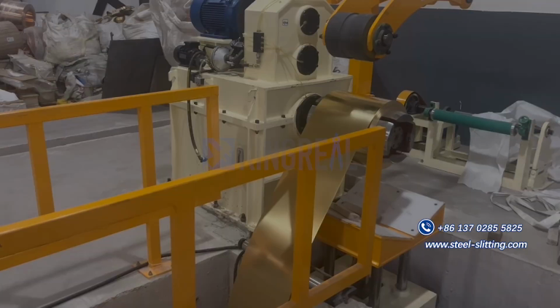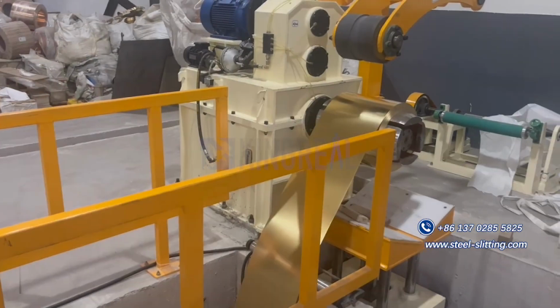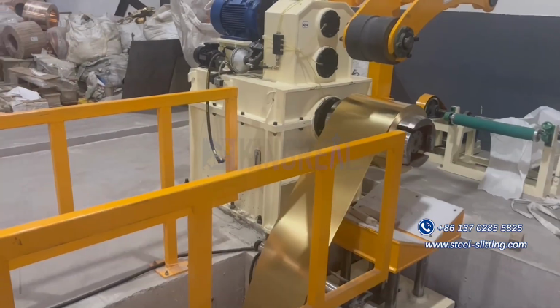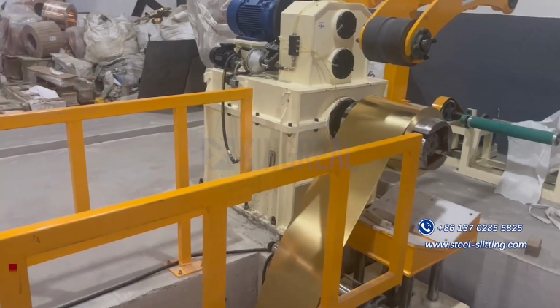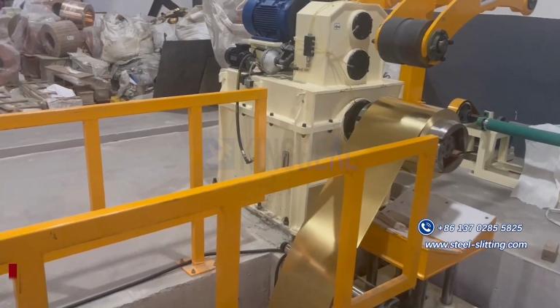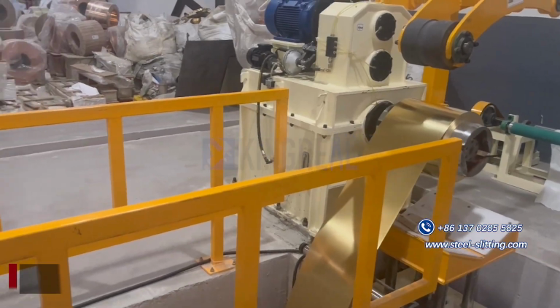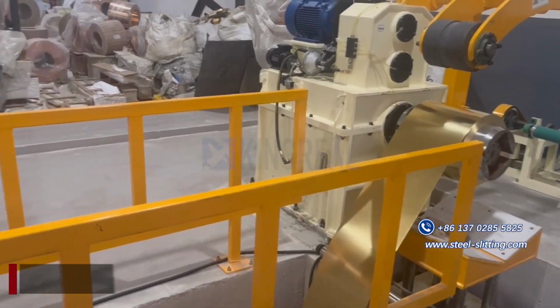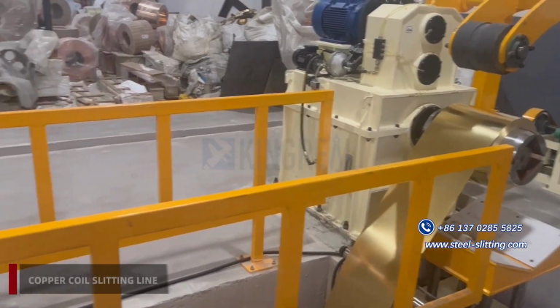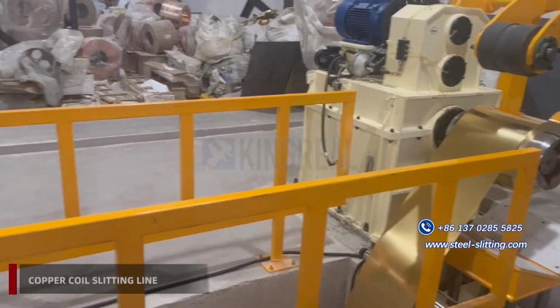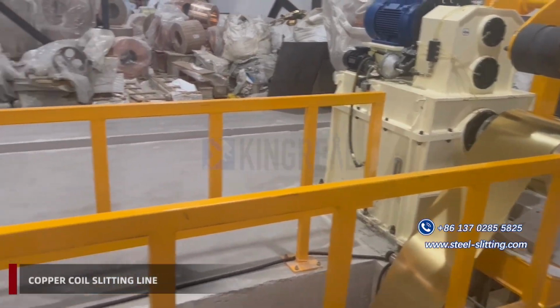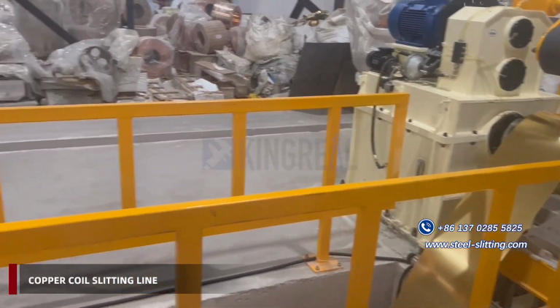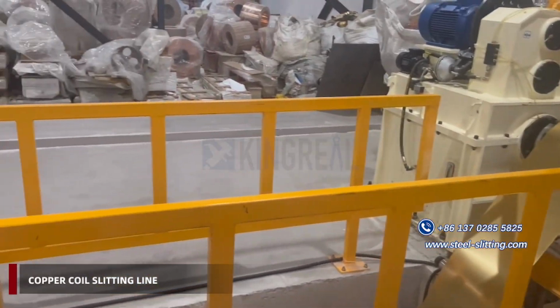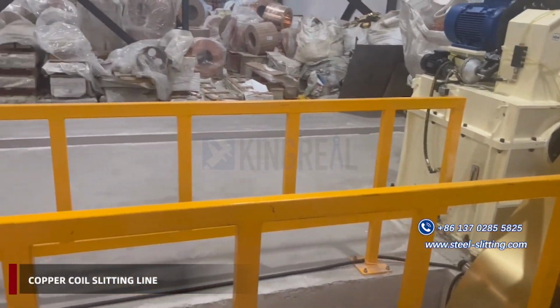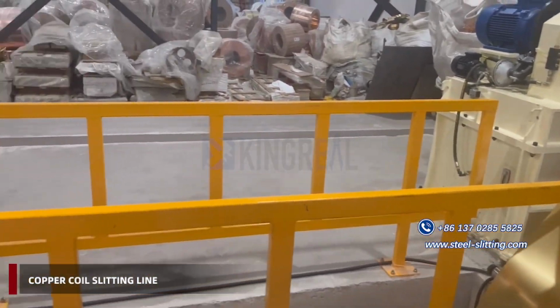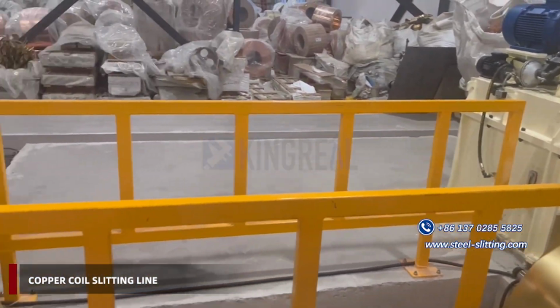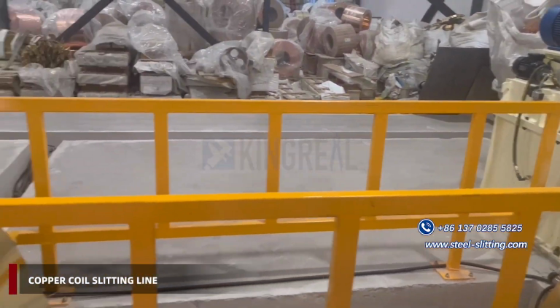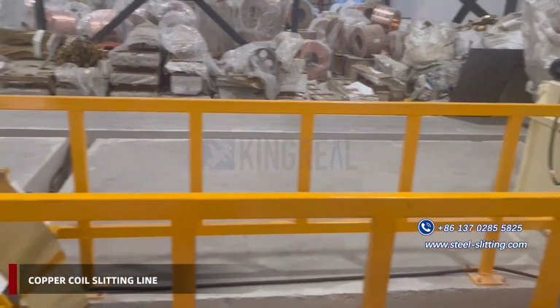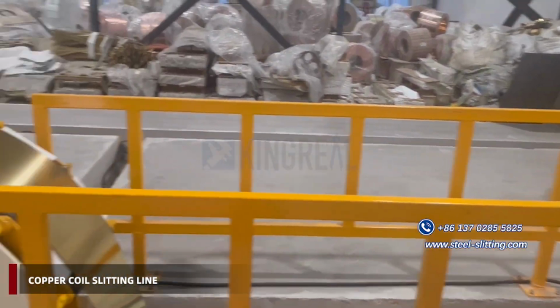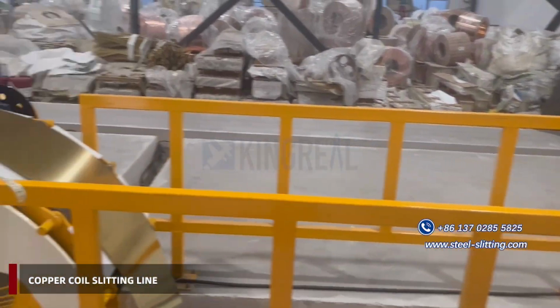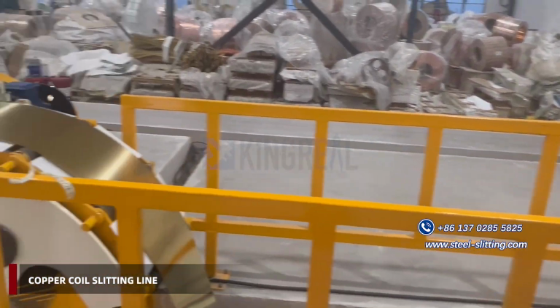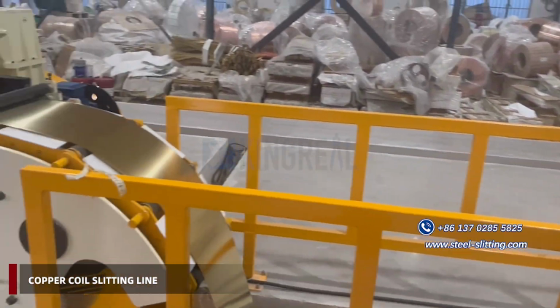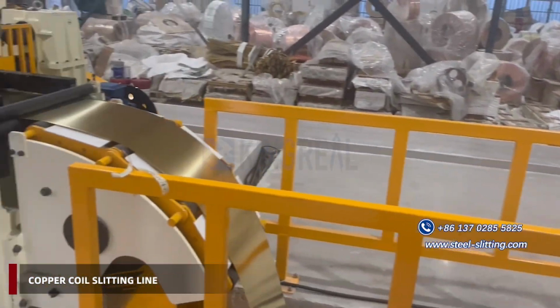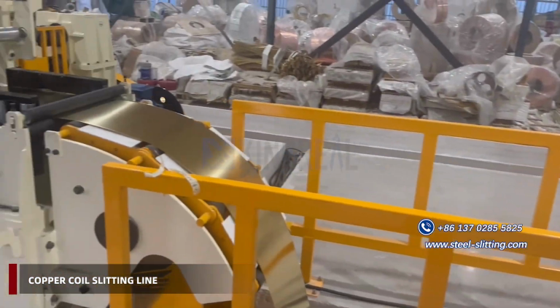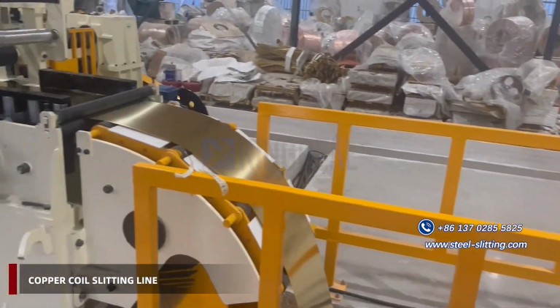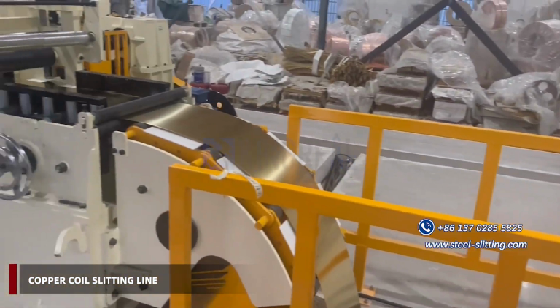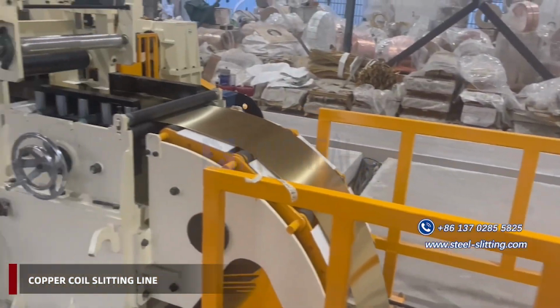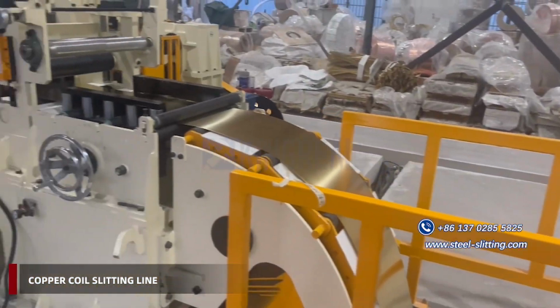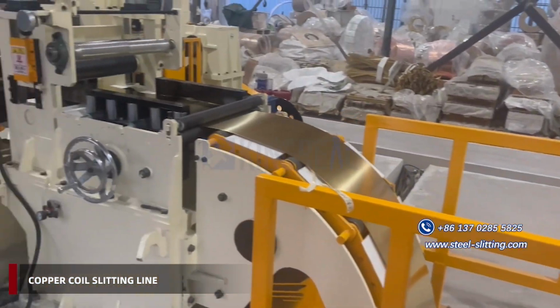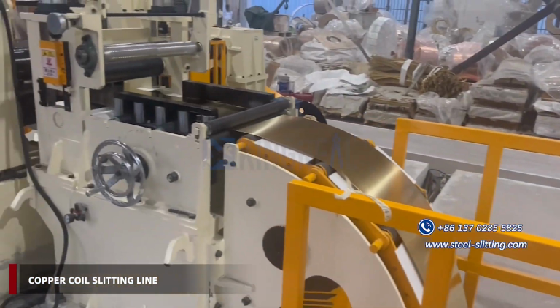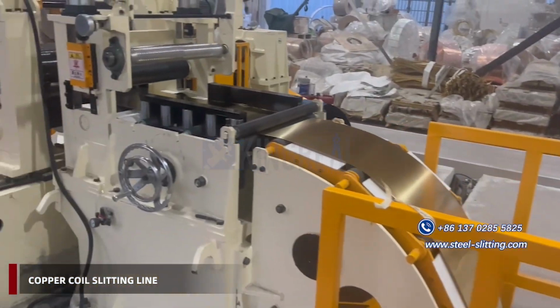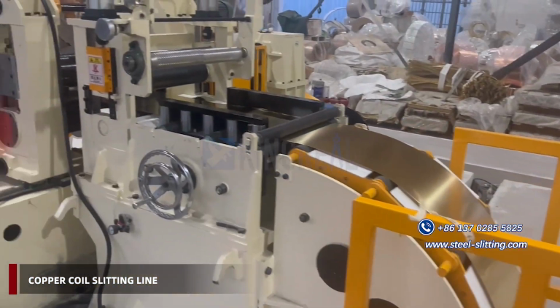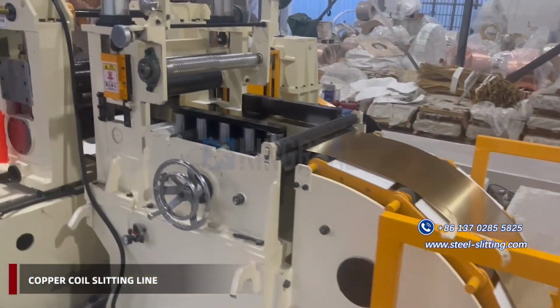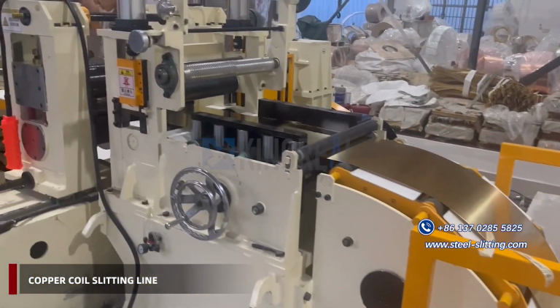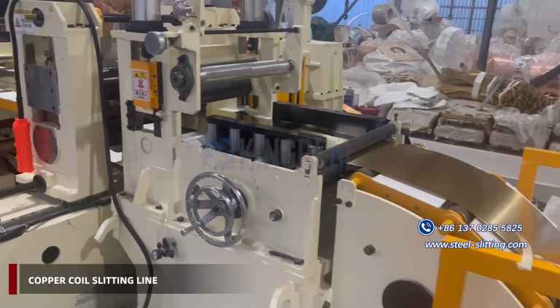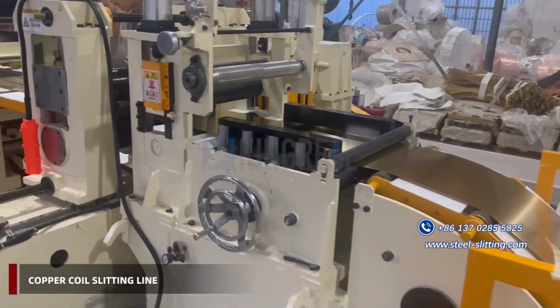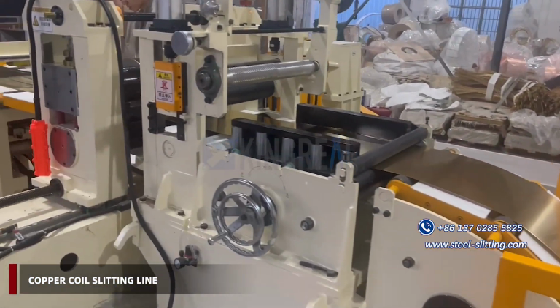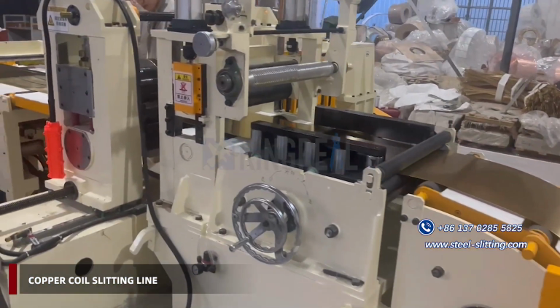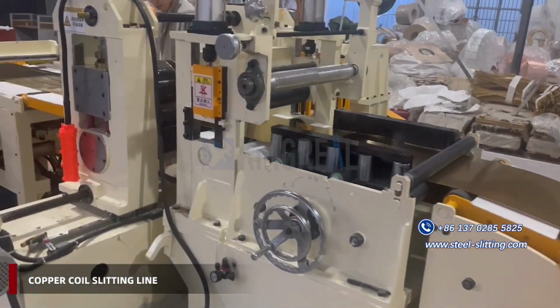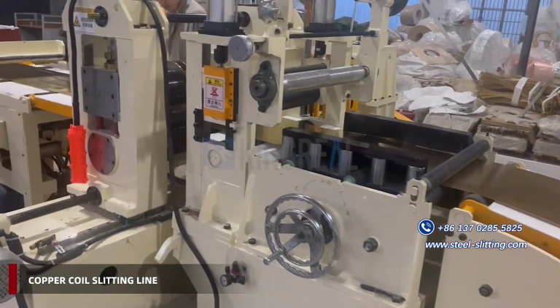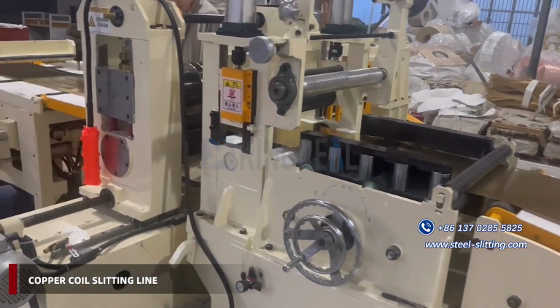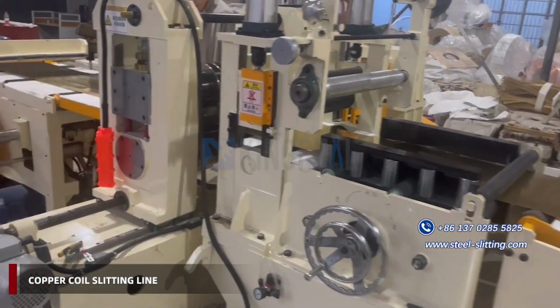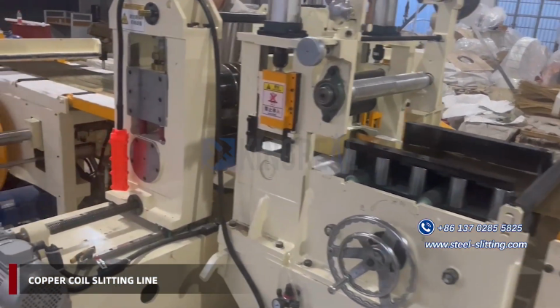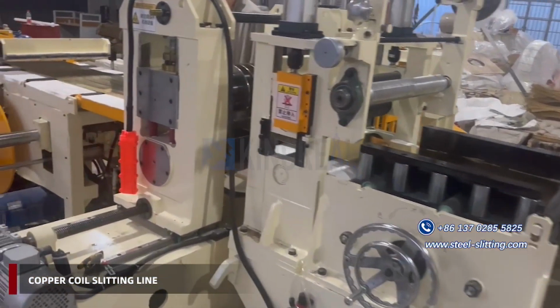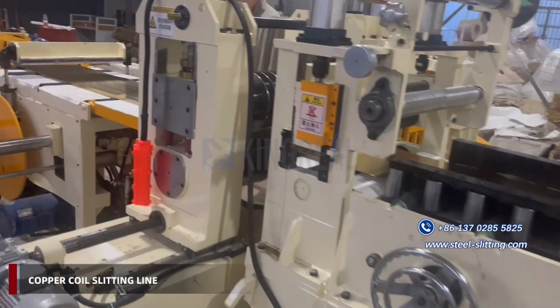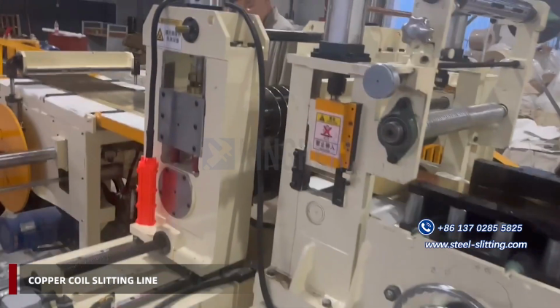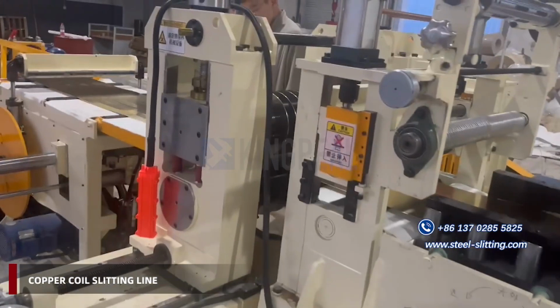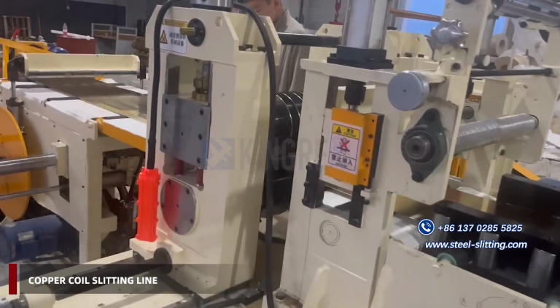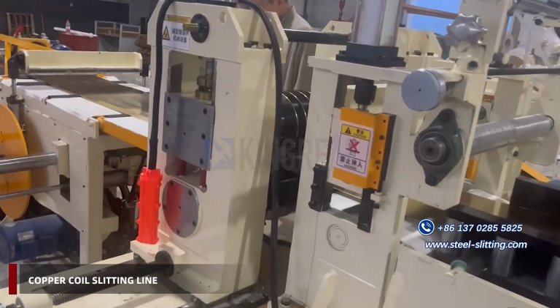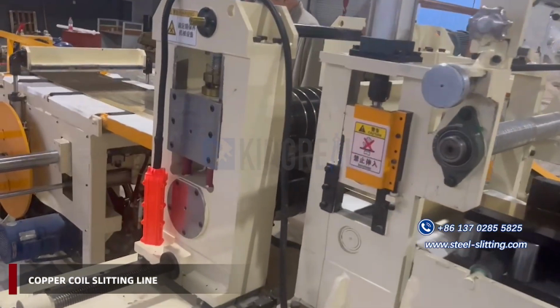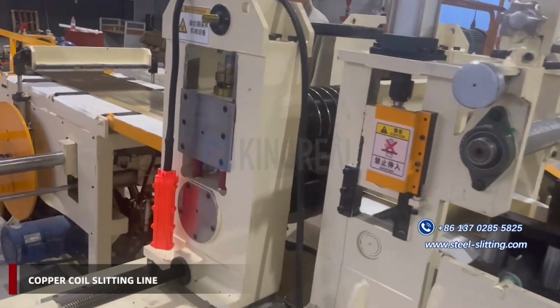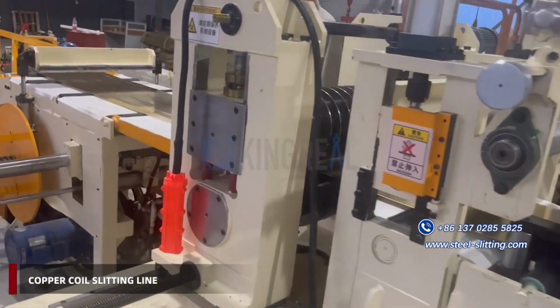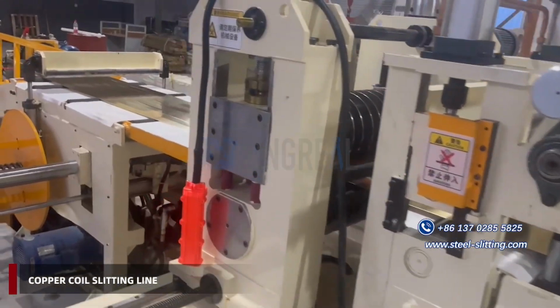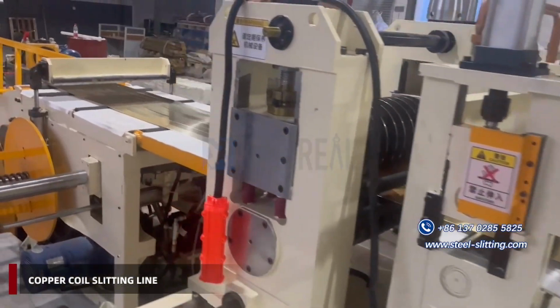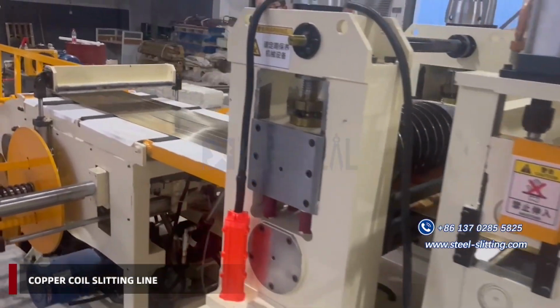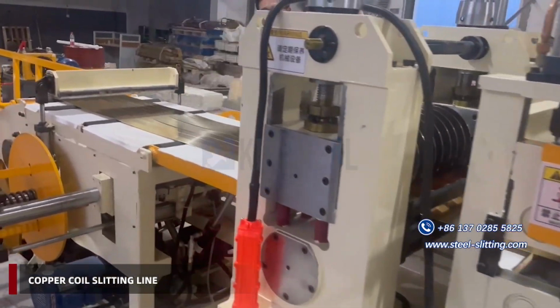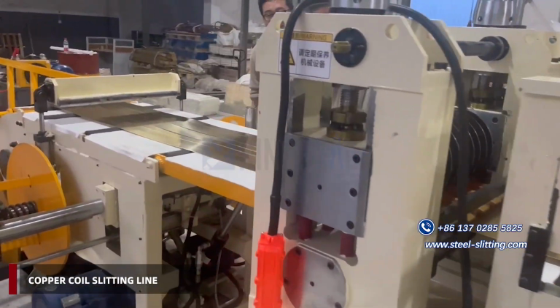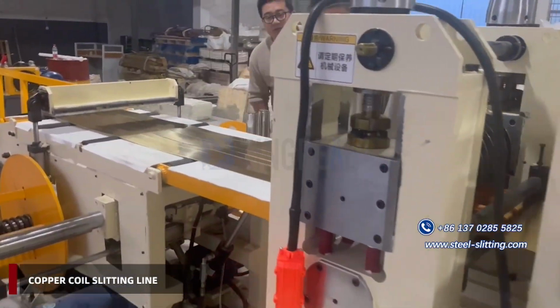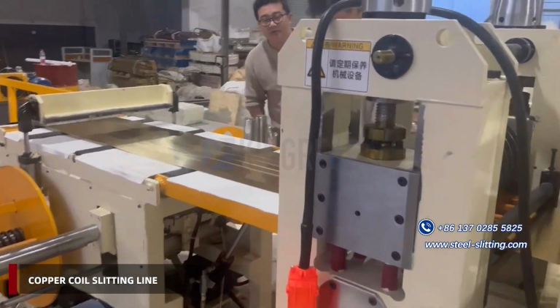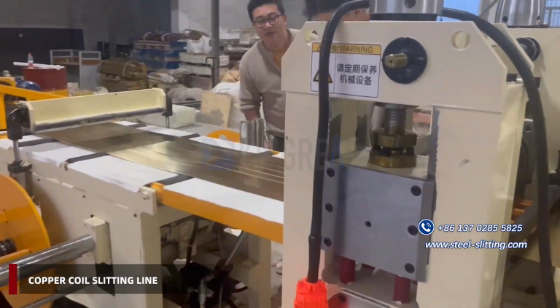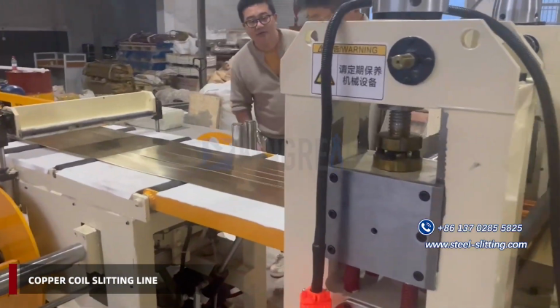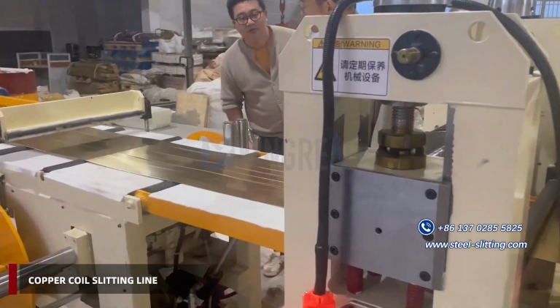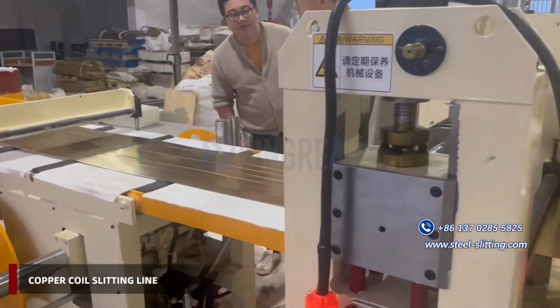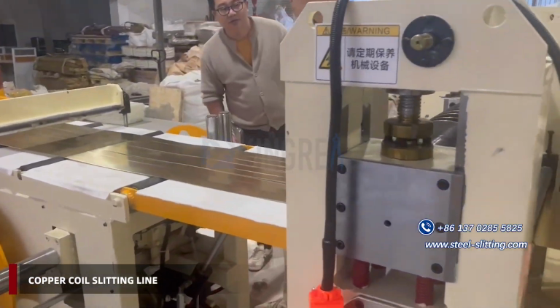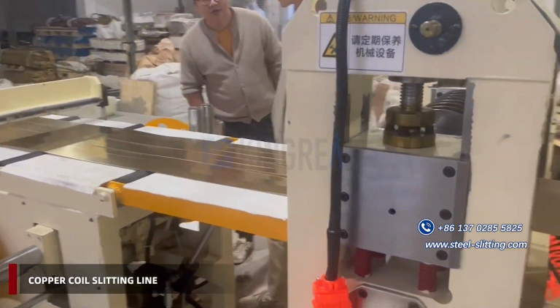Kigreal offers various metal slitting line solutions and supports customer customization. Choose Kigreal for your needs.